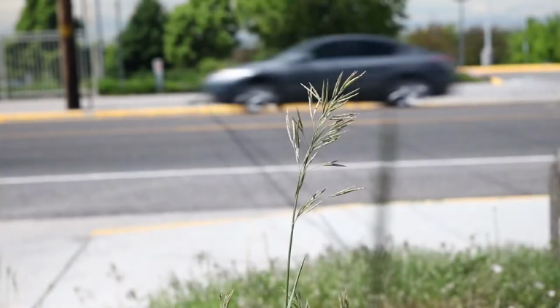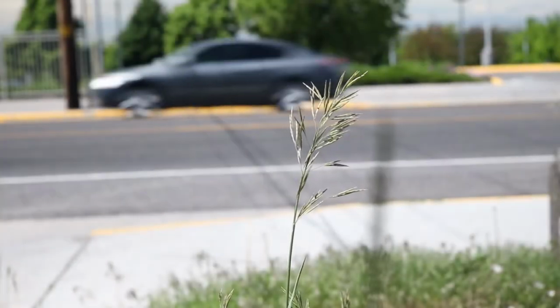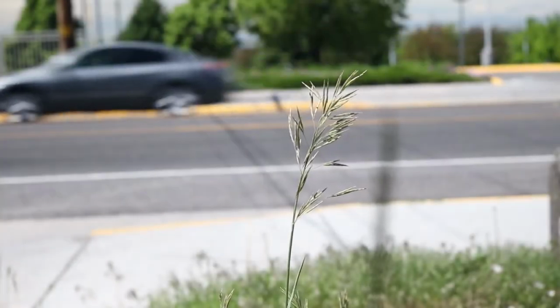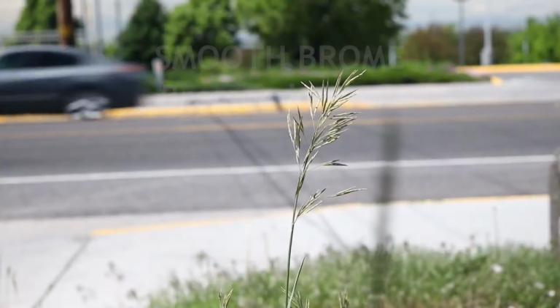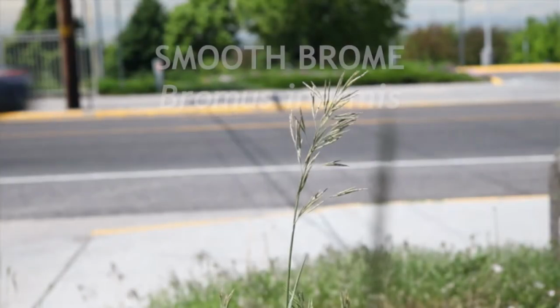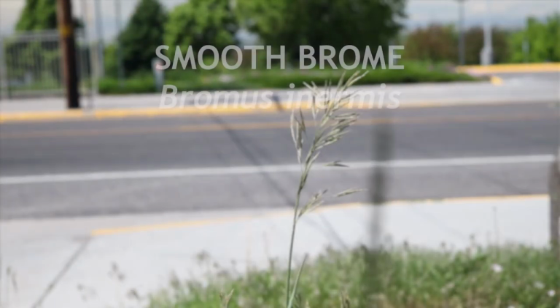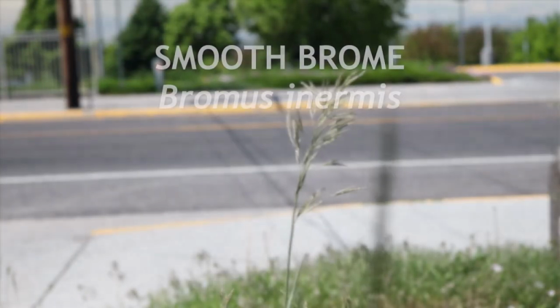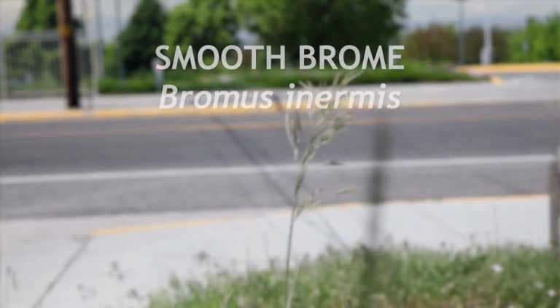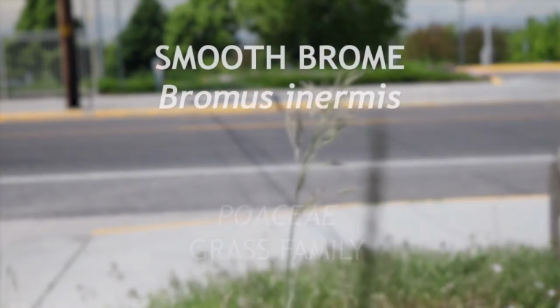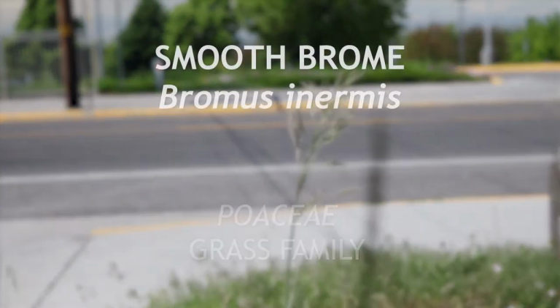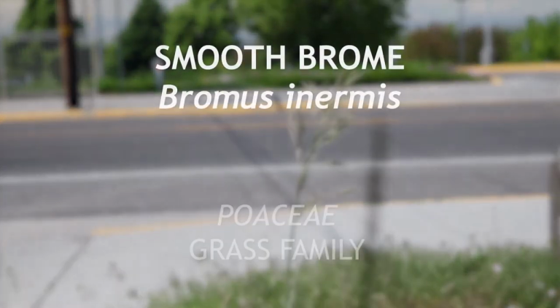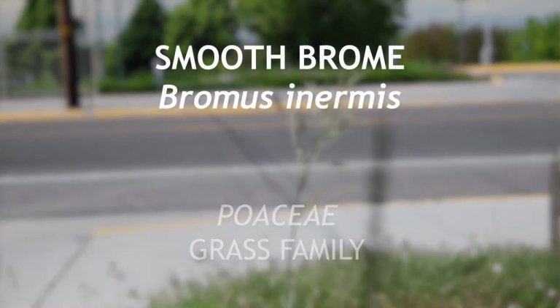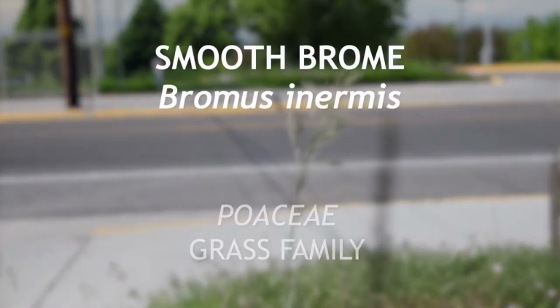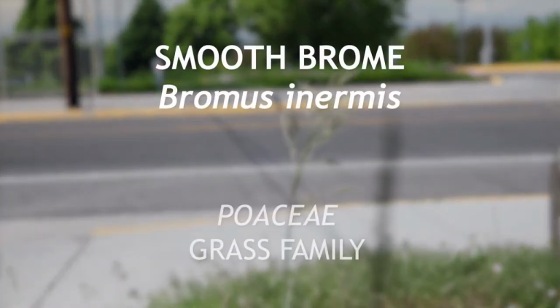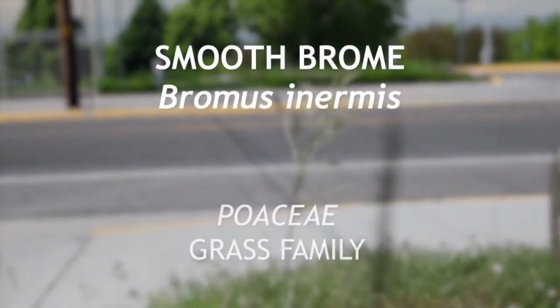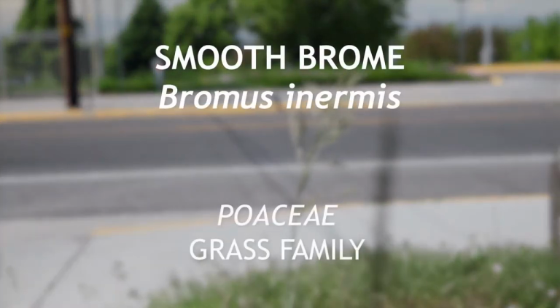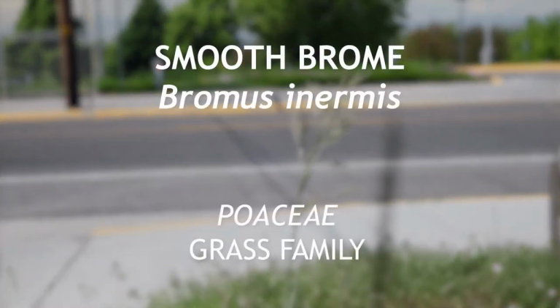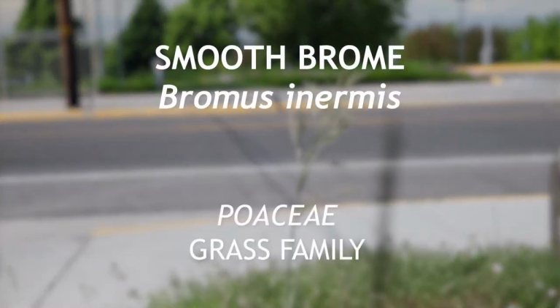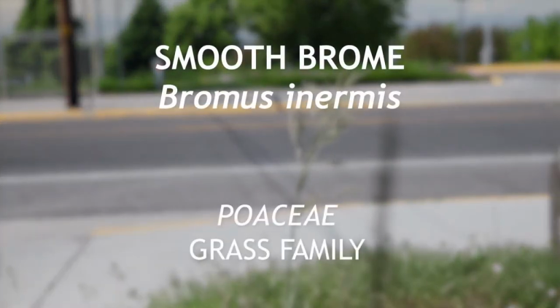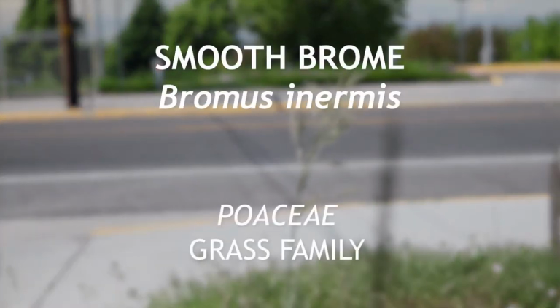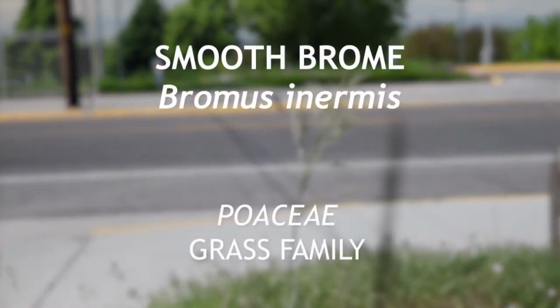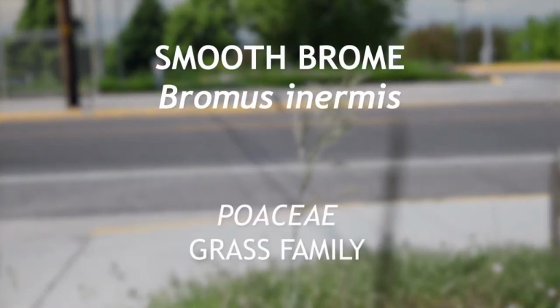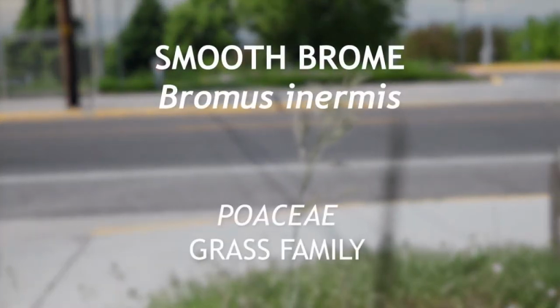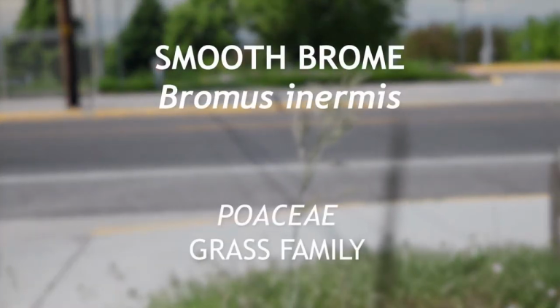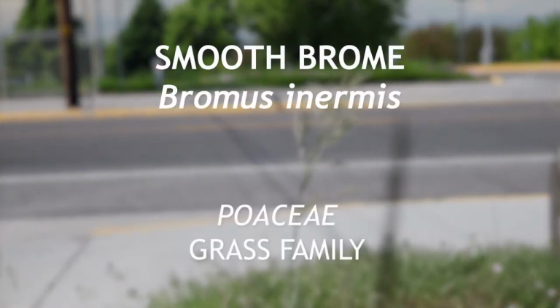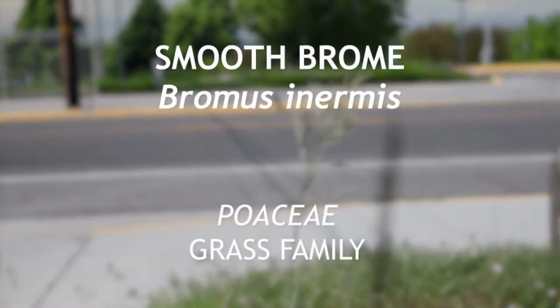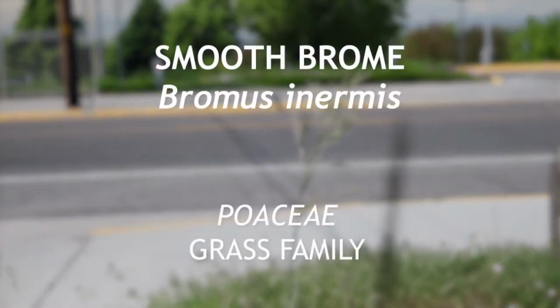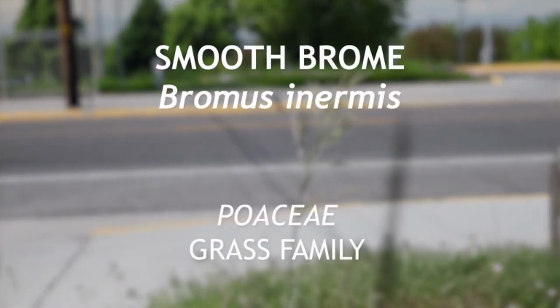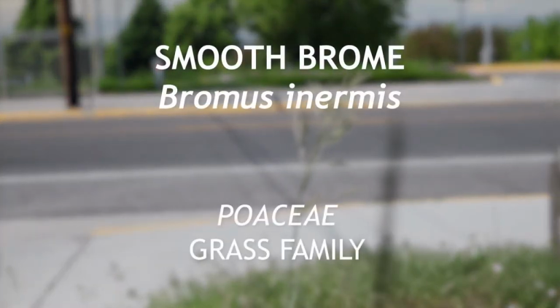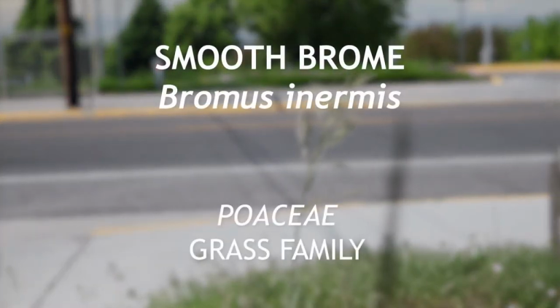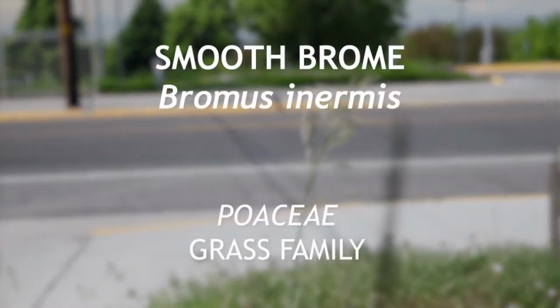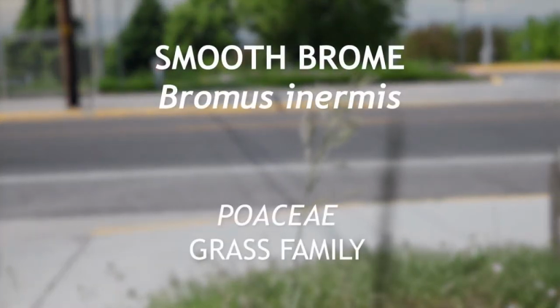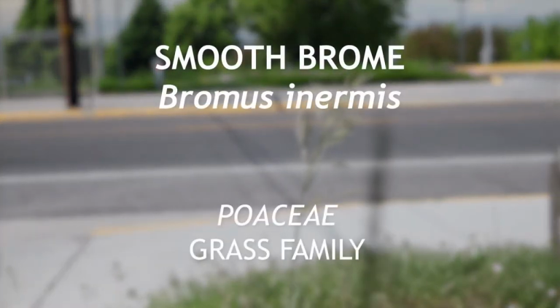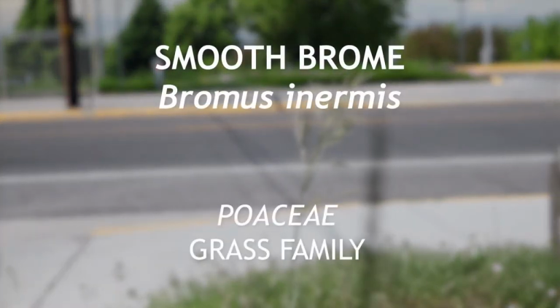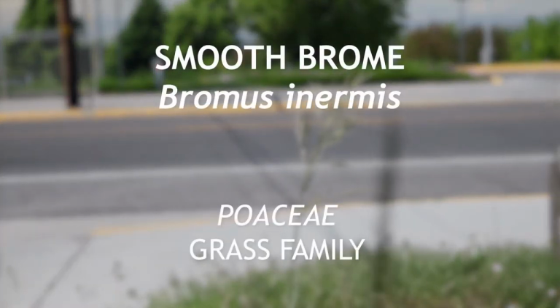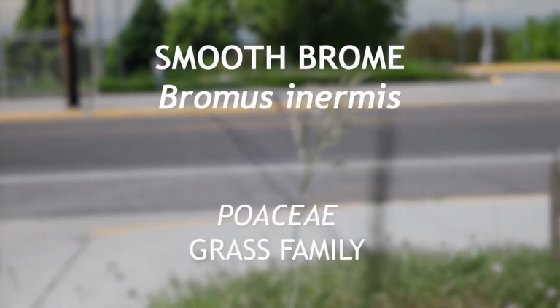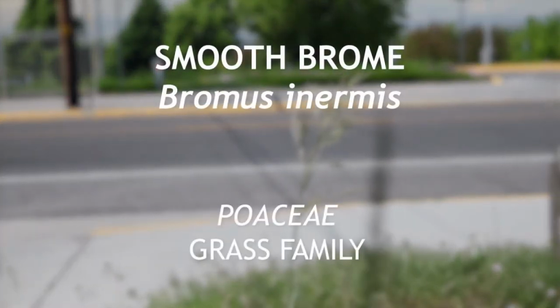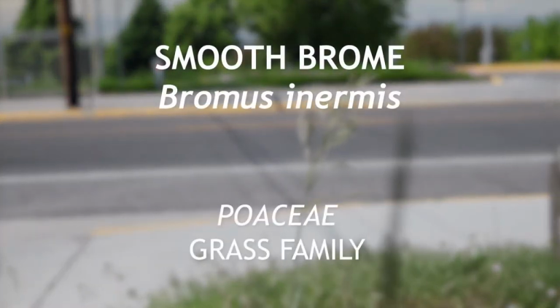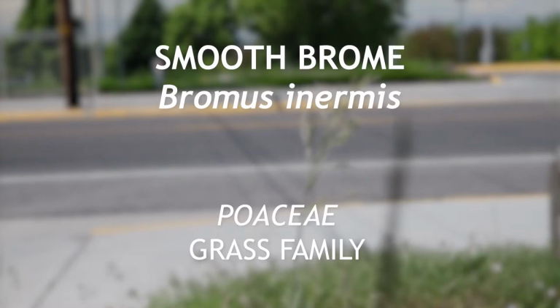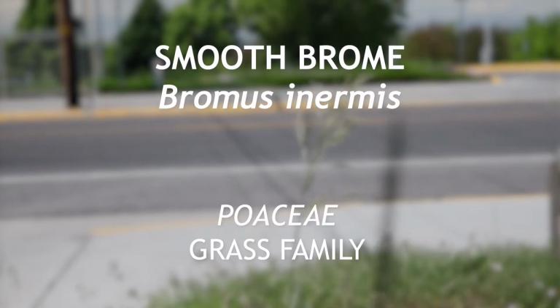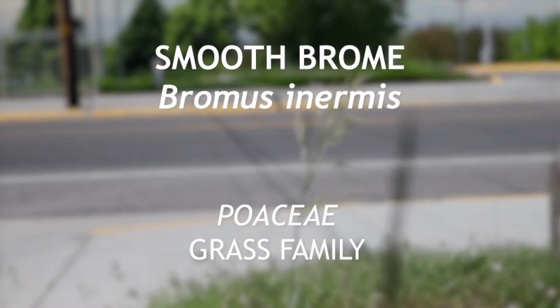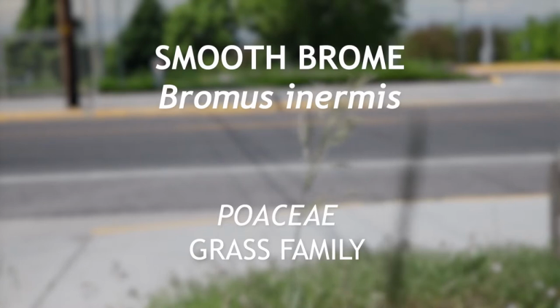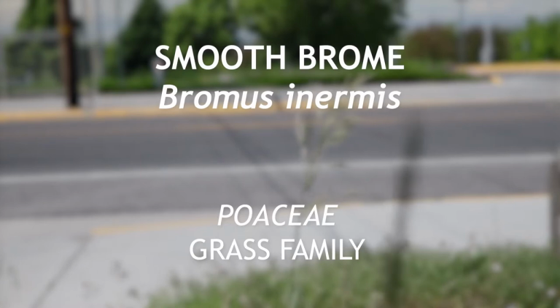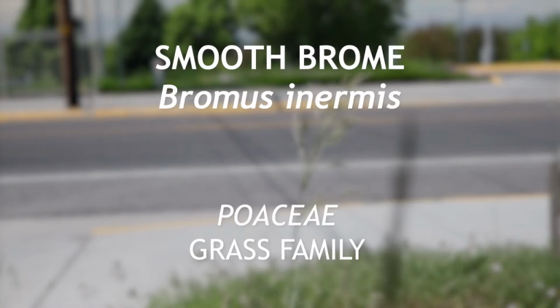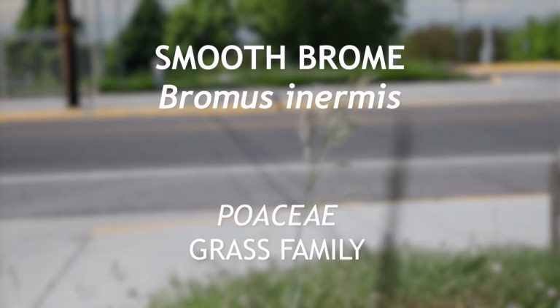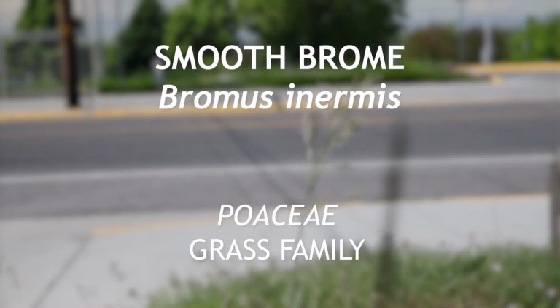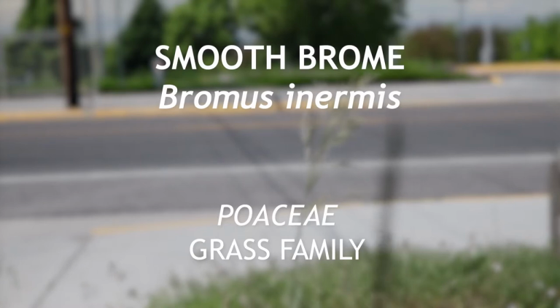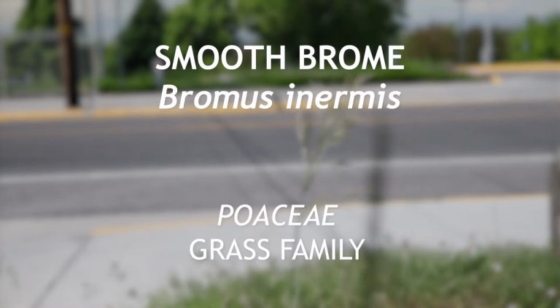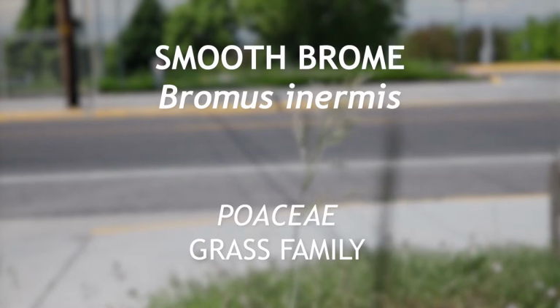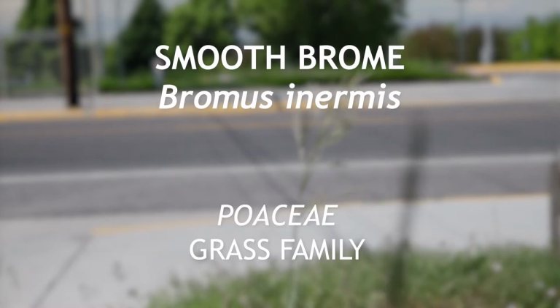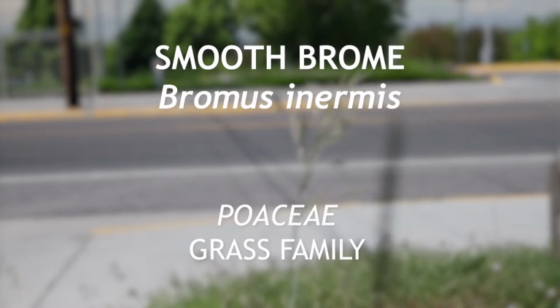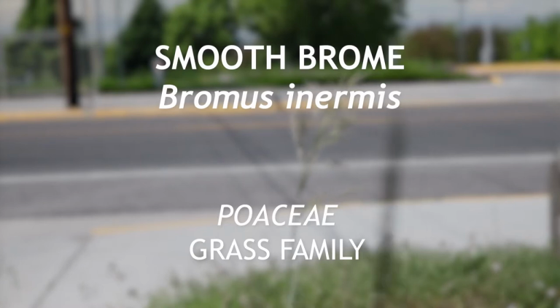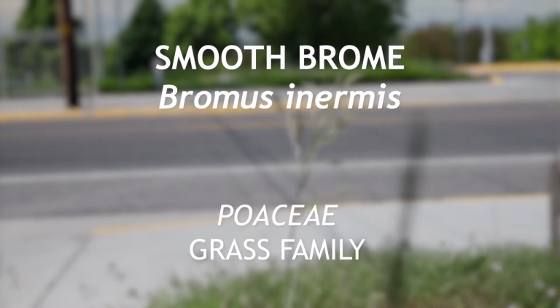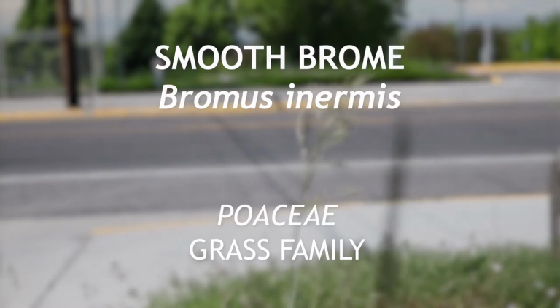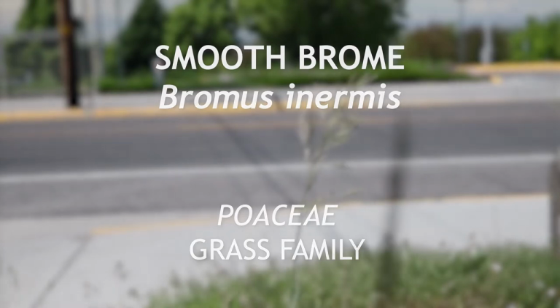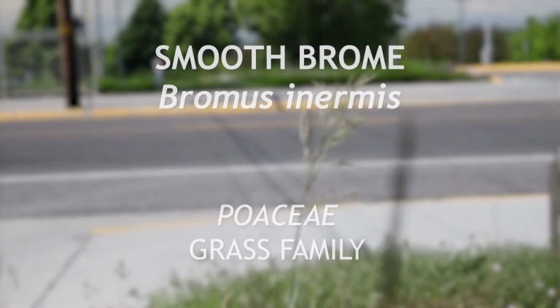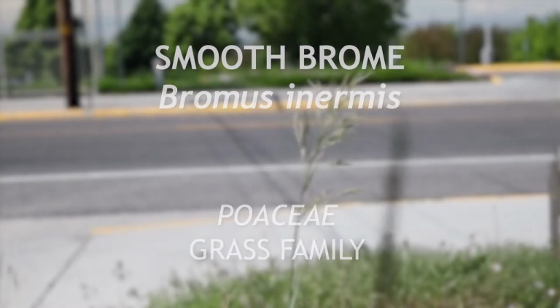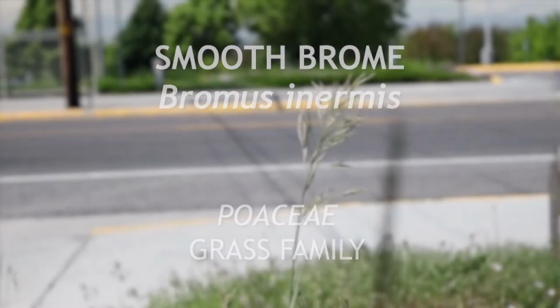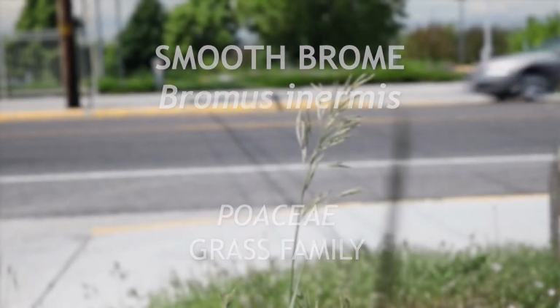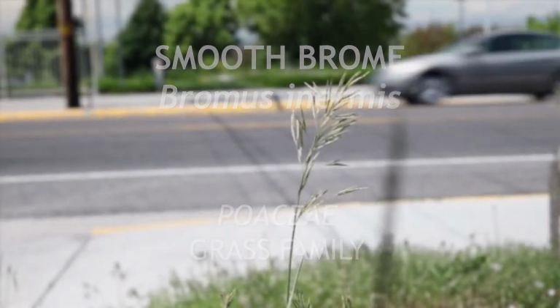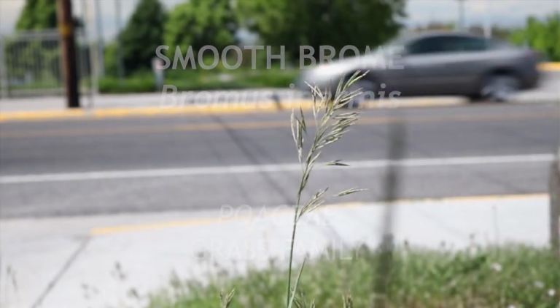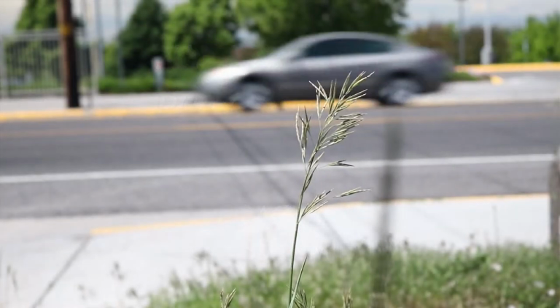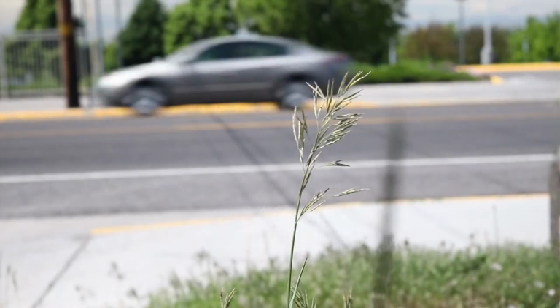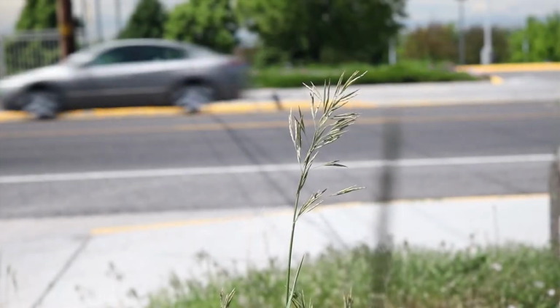This is smooth brome, a member of the grass family that is native to Eurasia and North America. It is a perennial that flowers from late spring to summer.